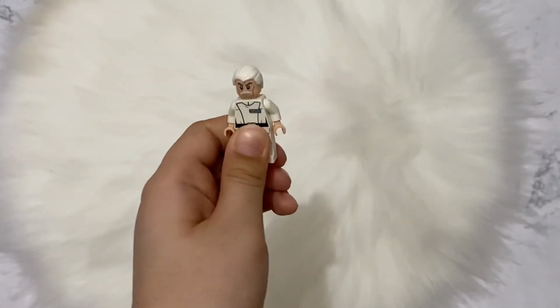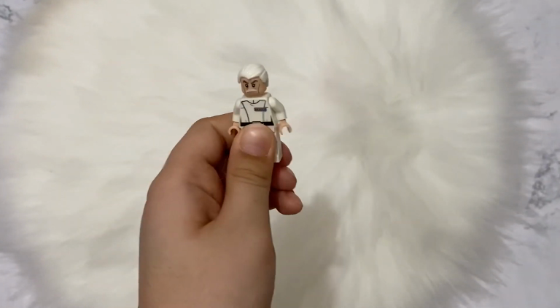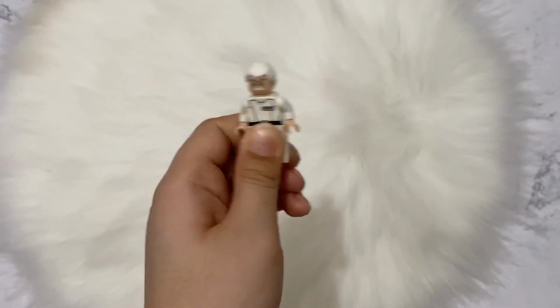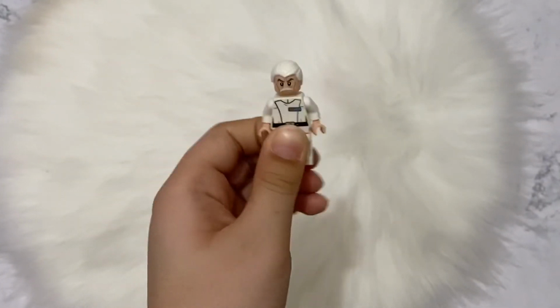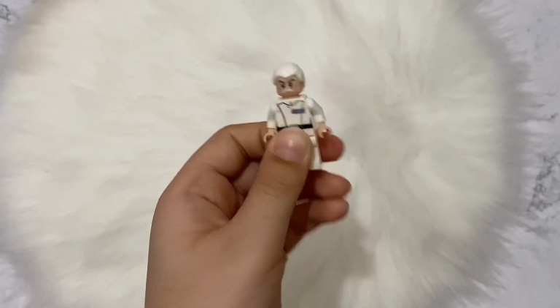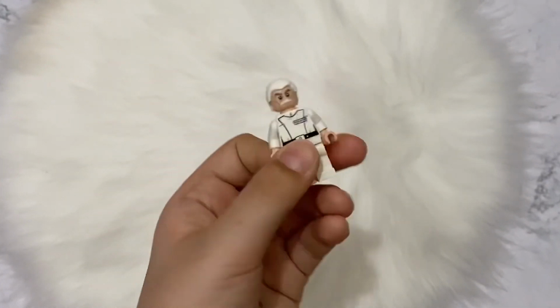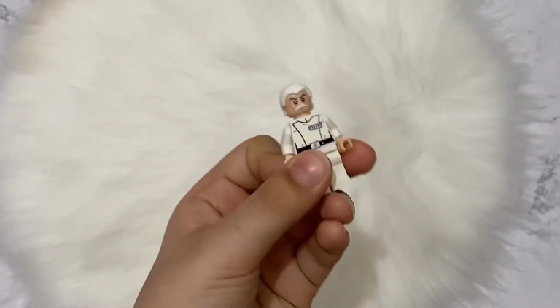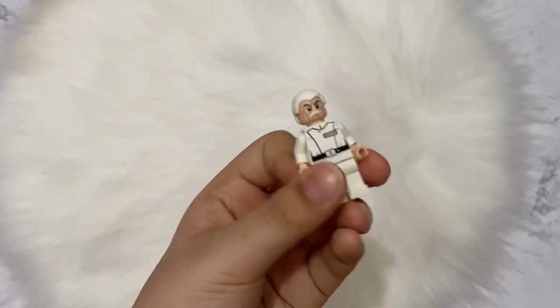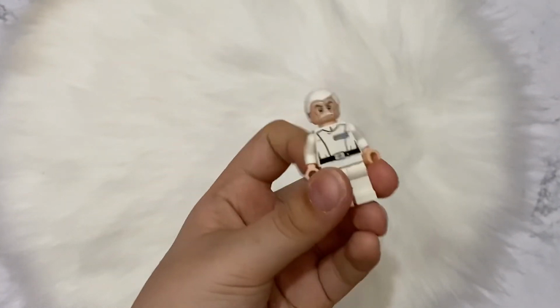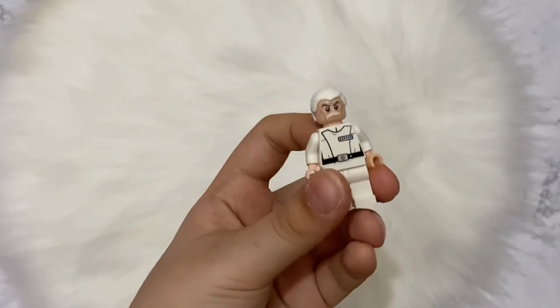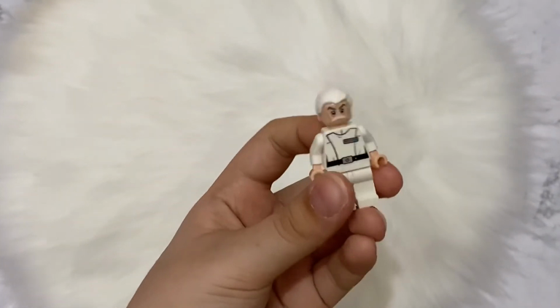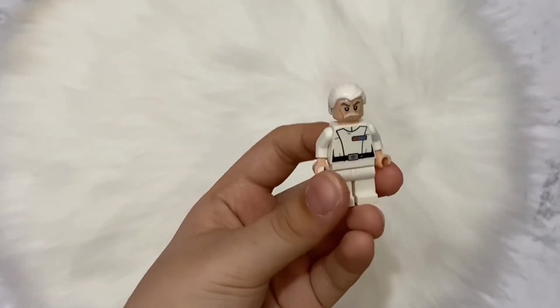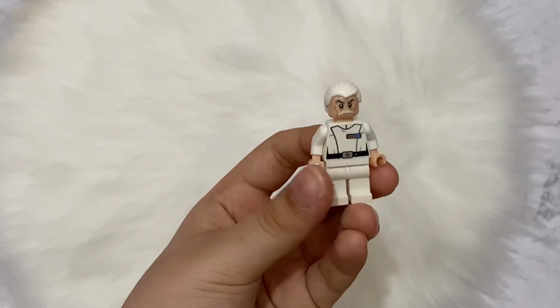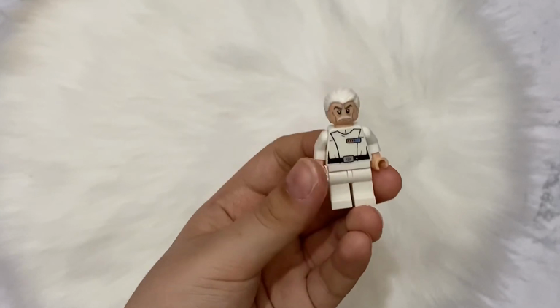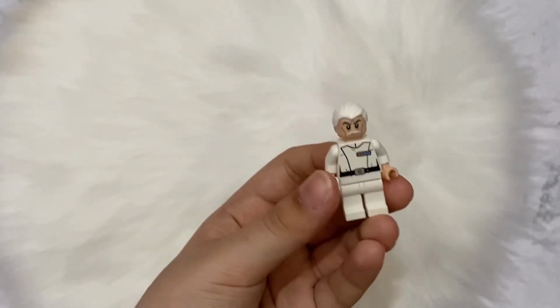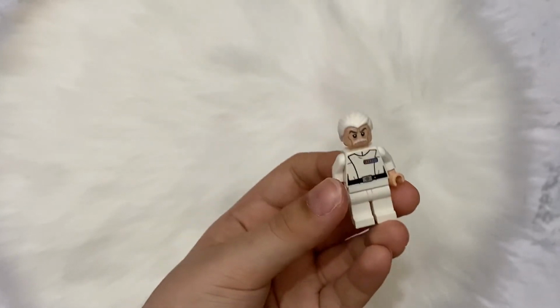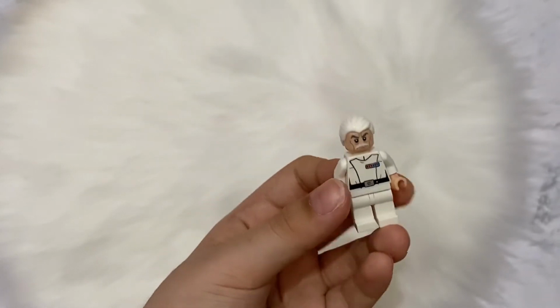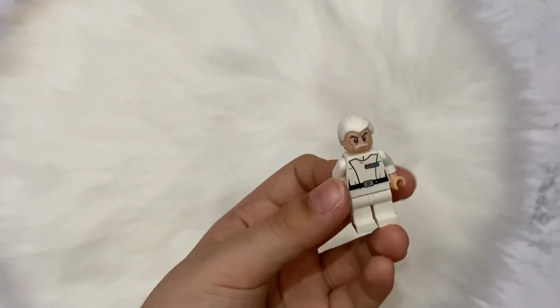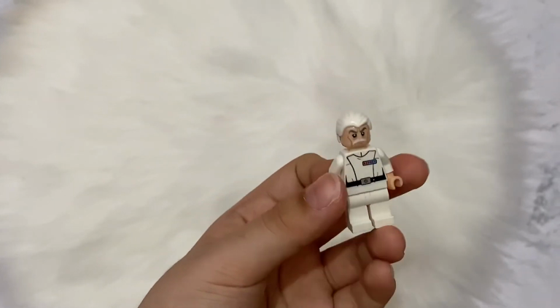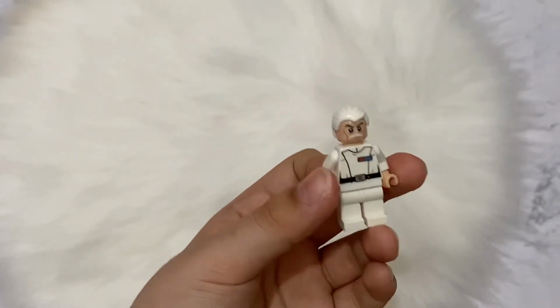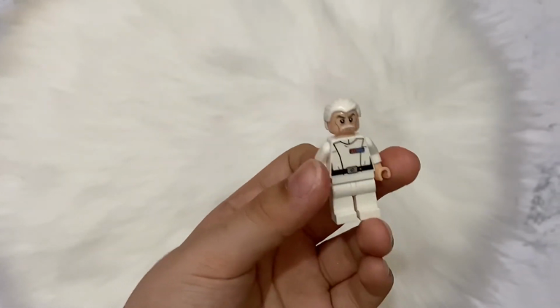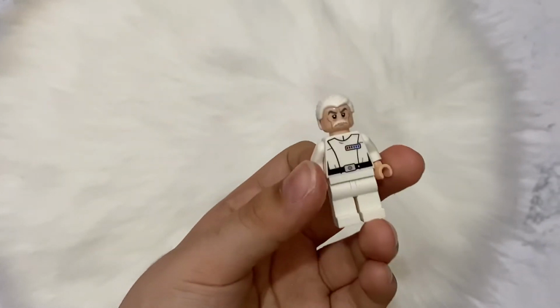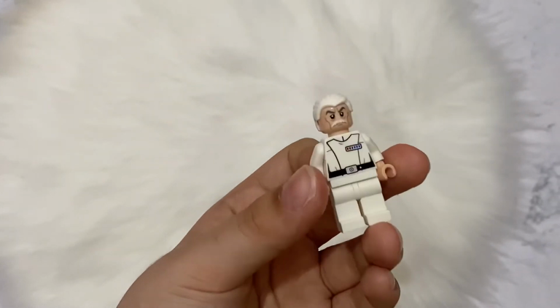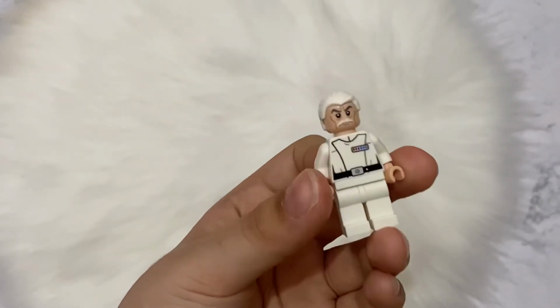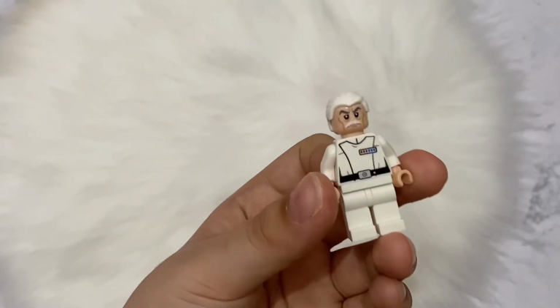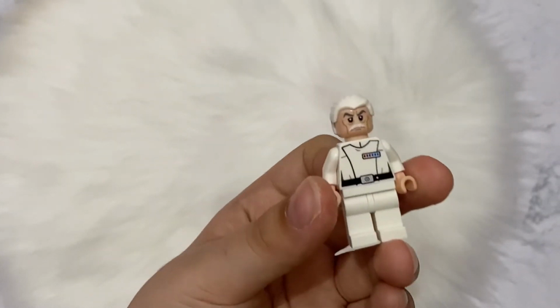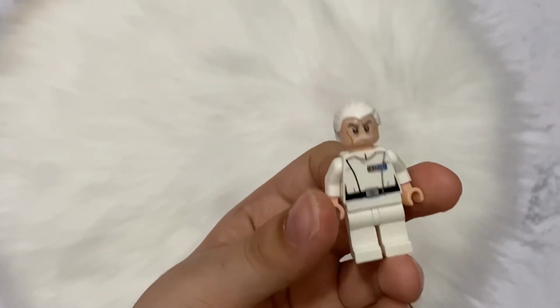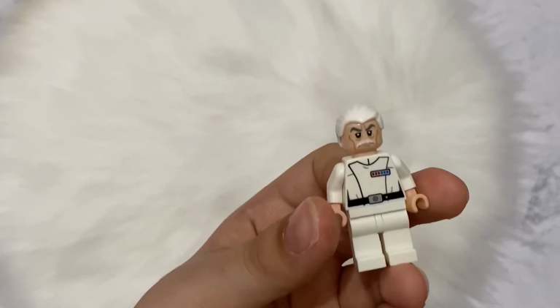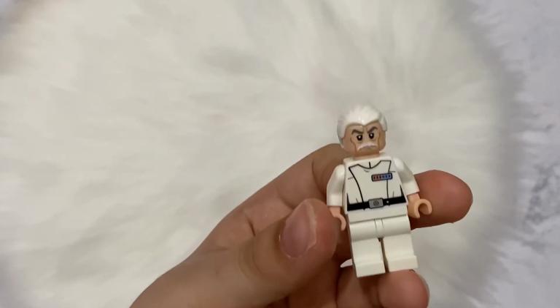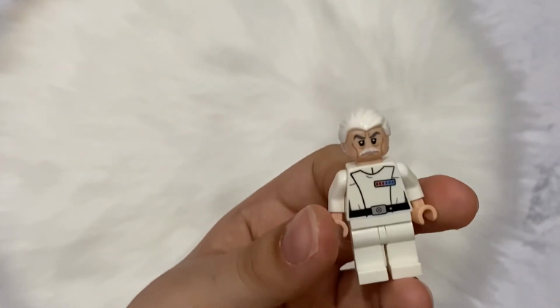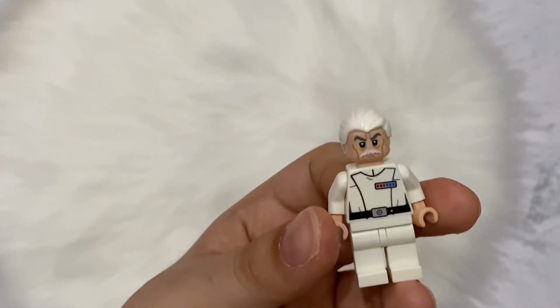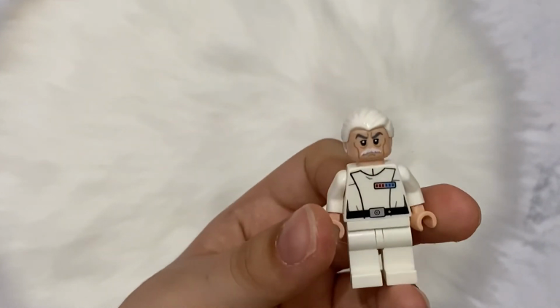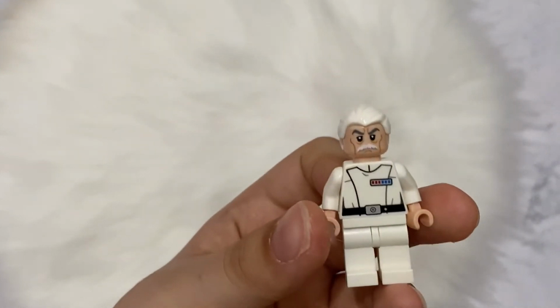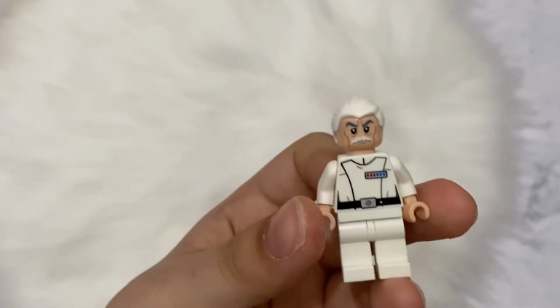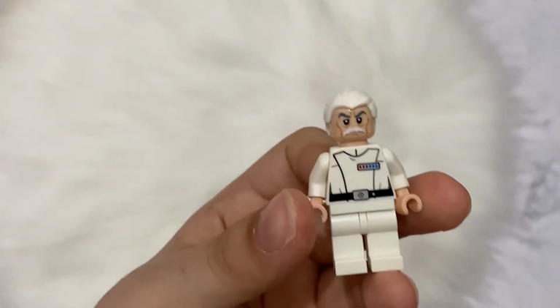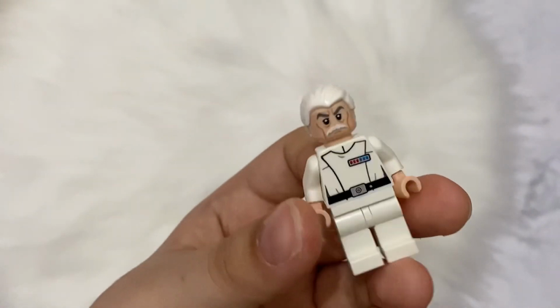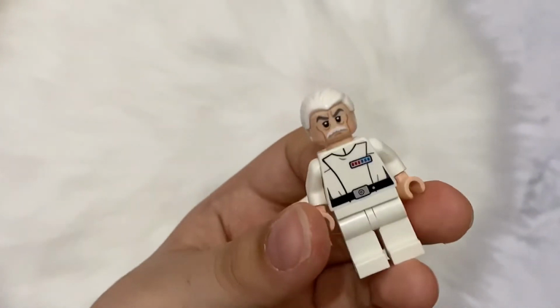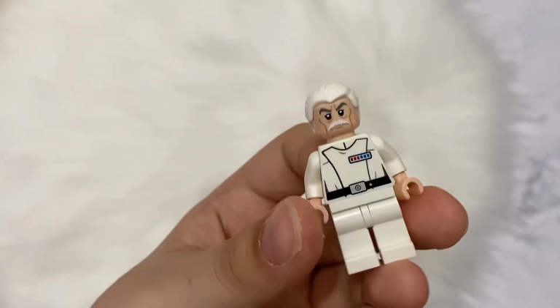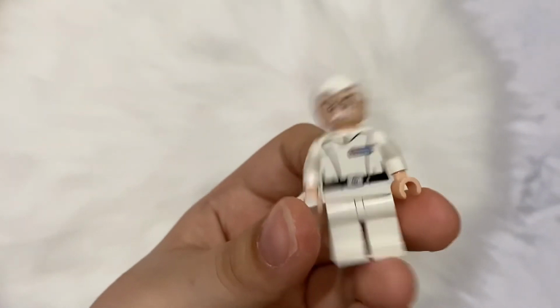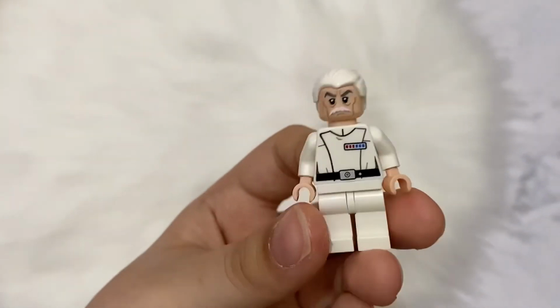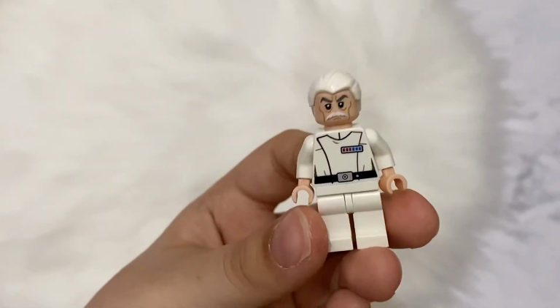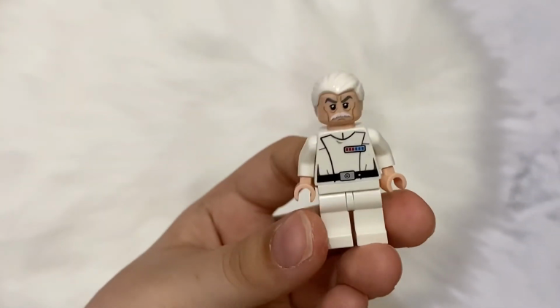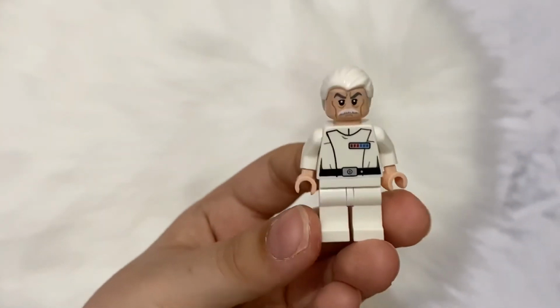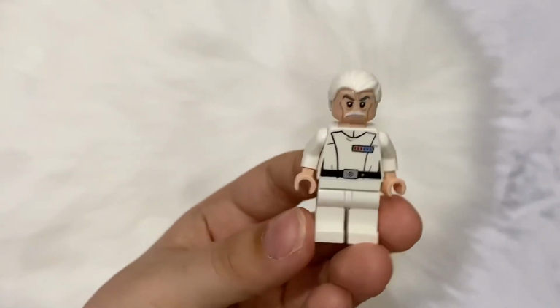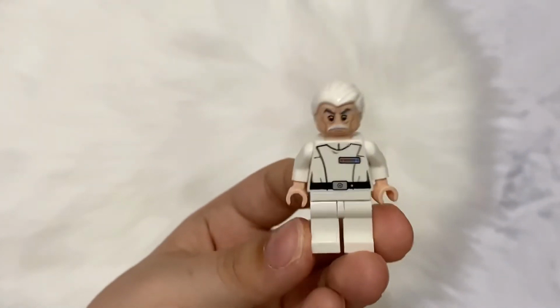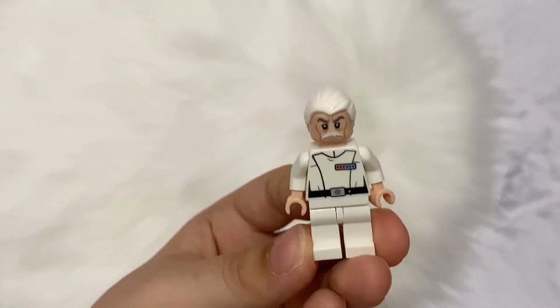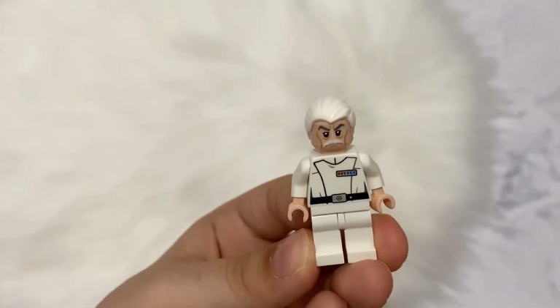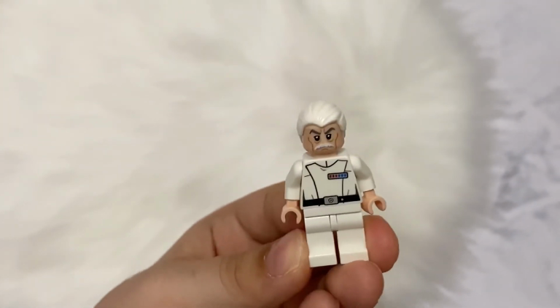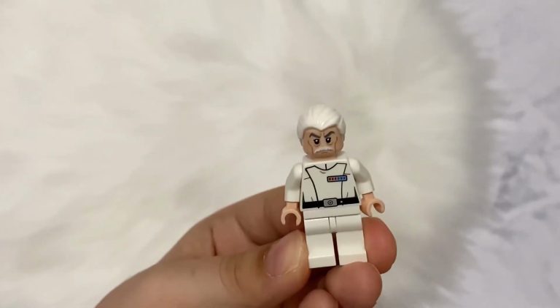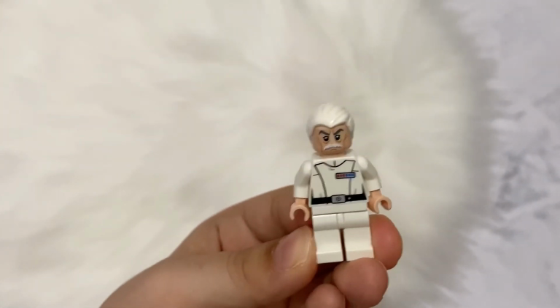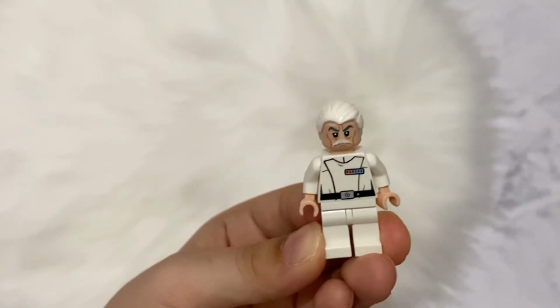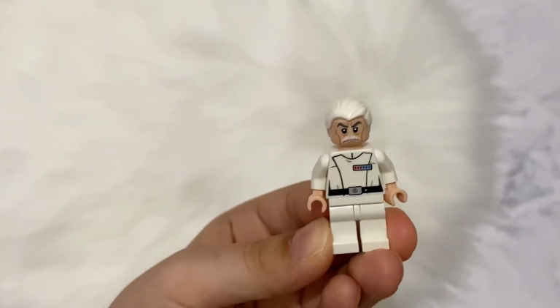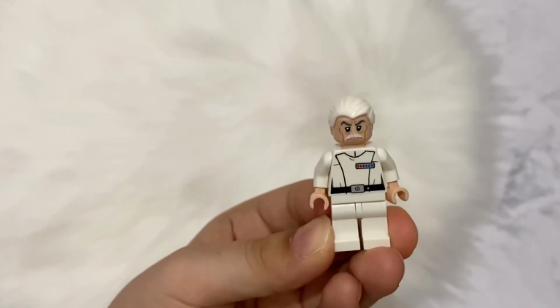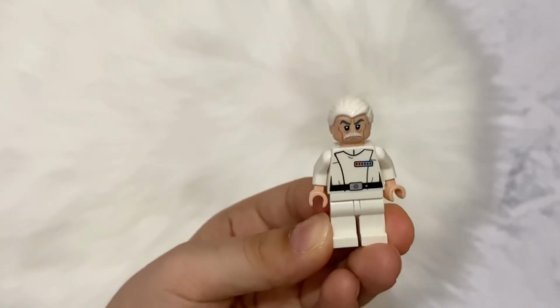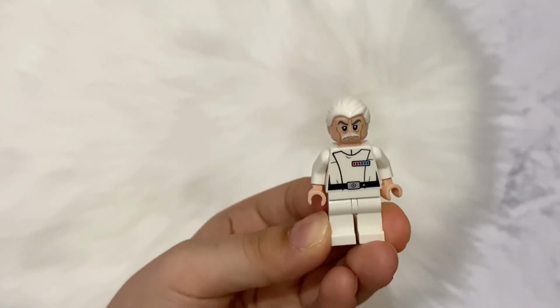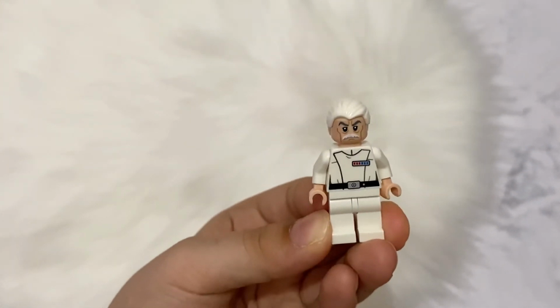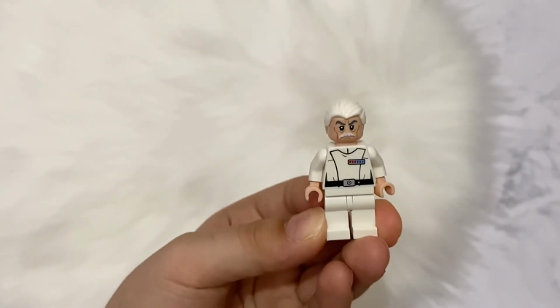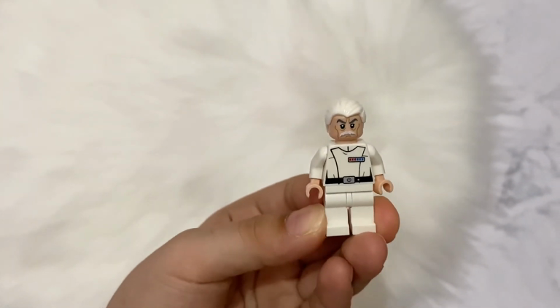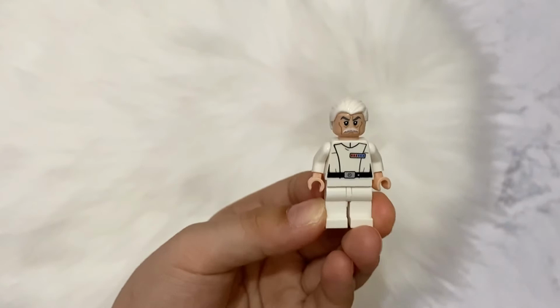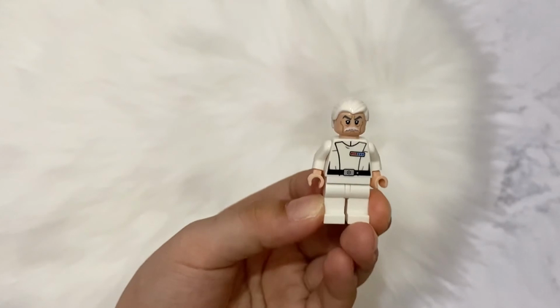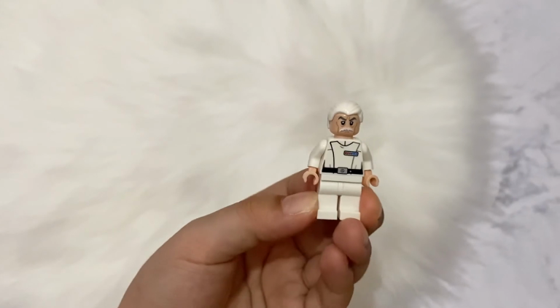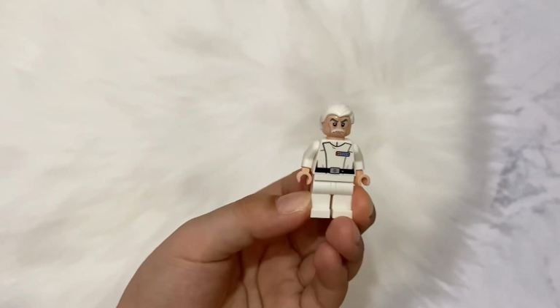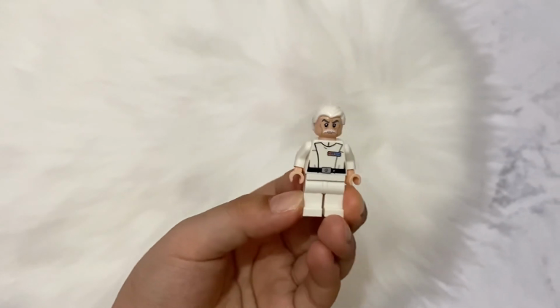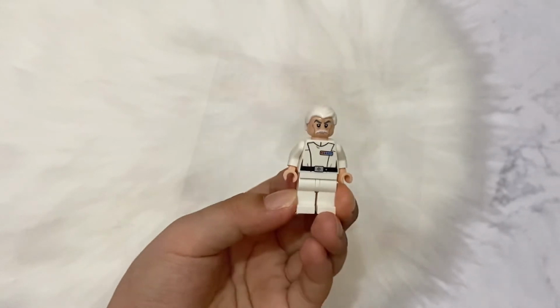This is the final look of the minifigure. Thank you for watching, bye.